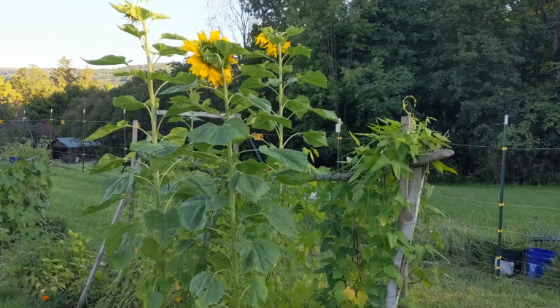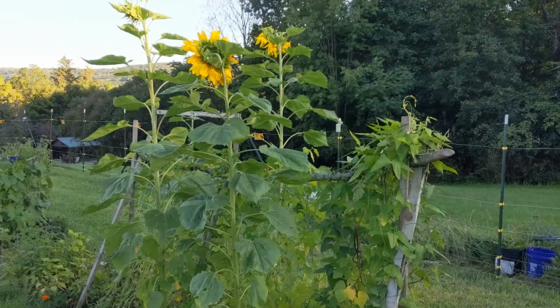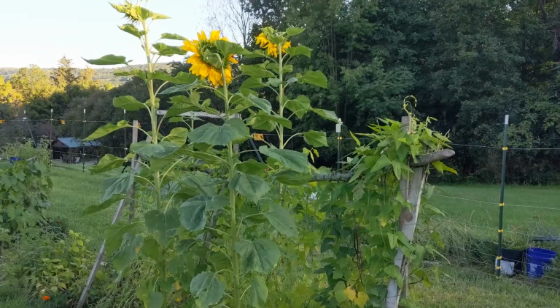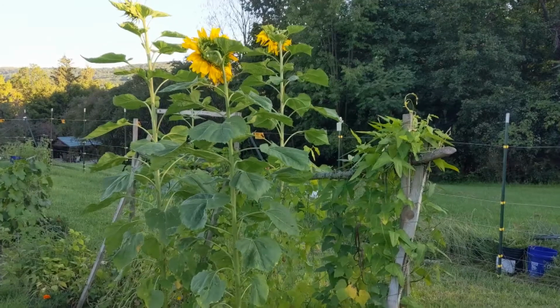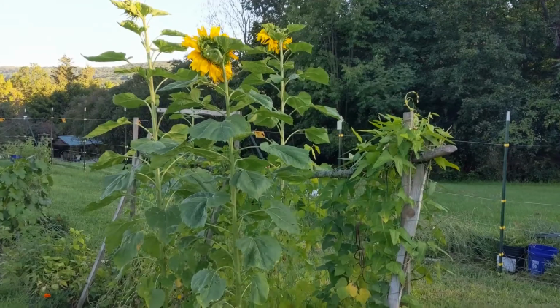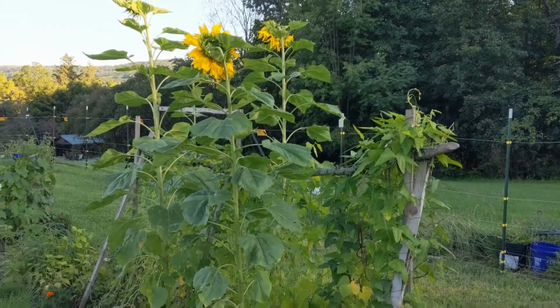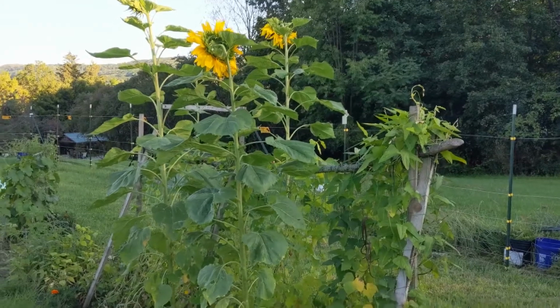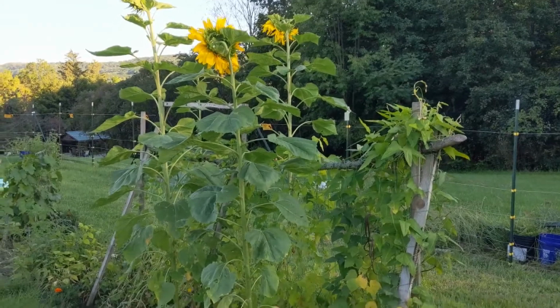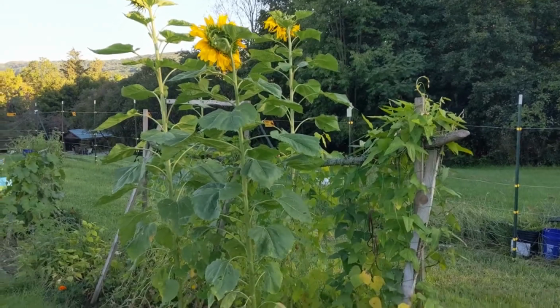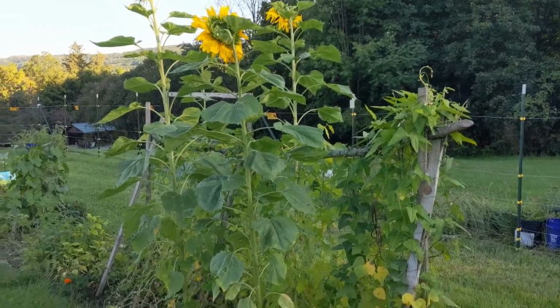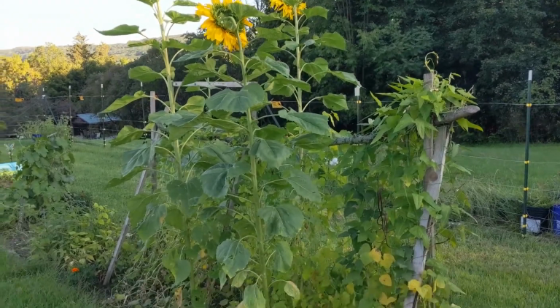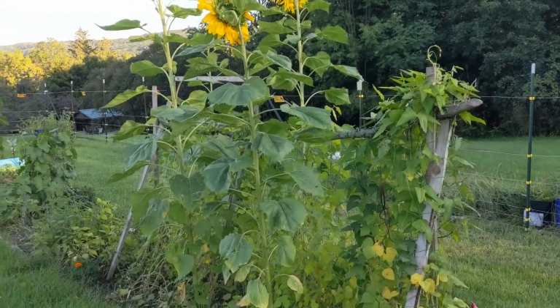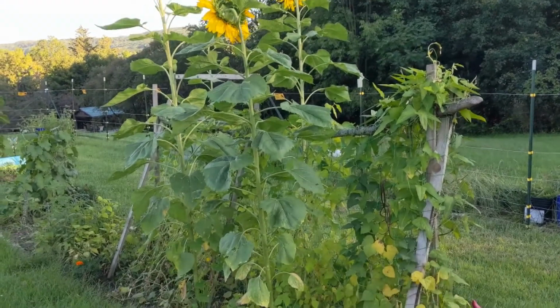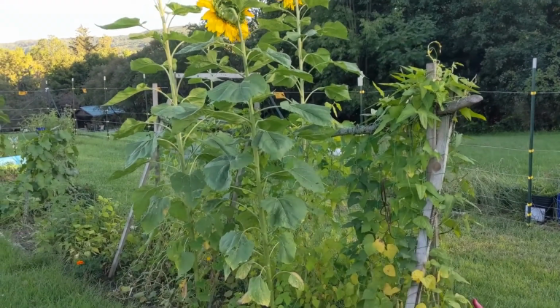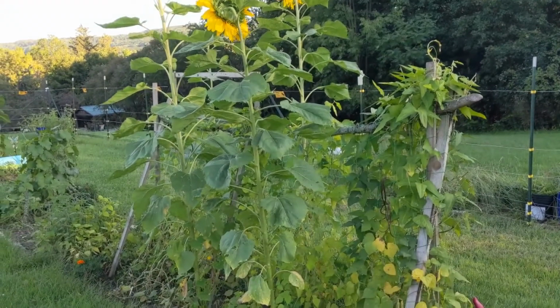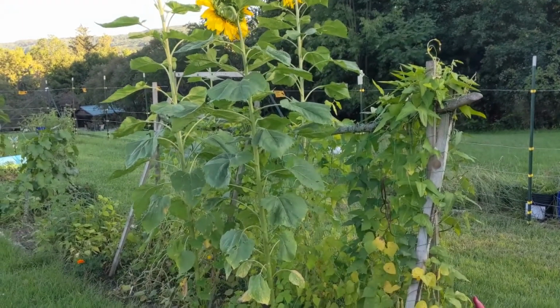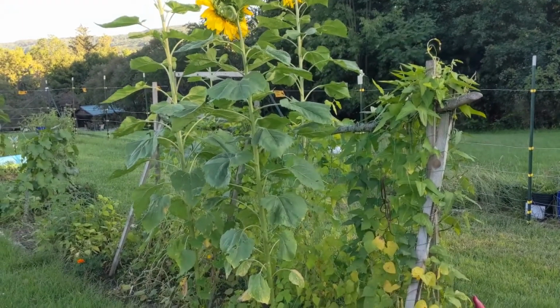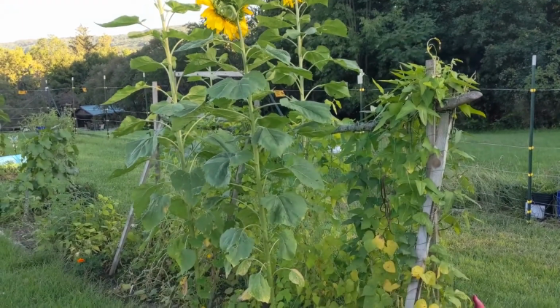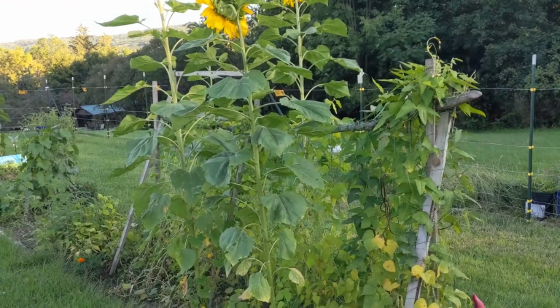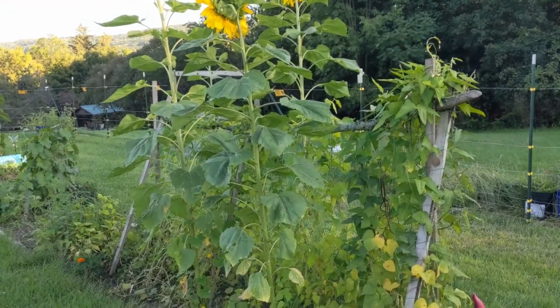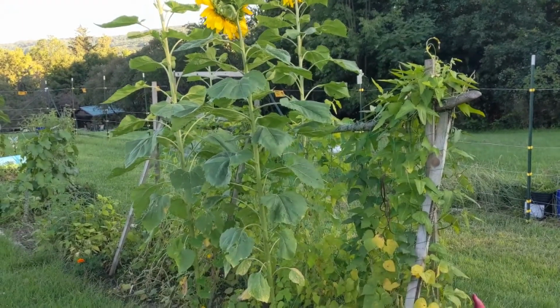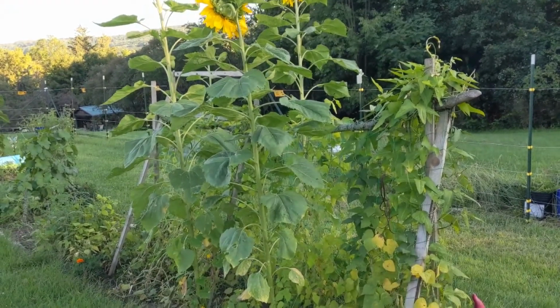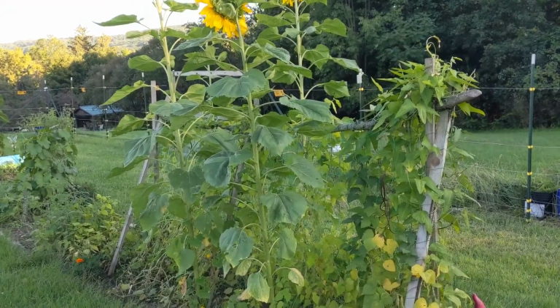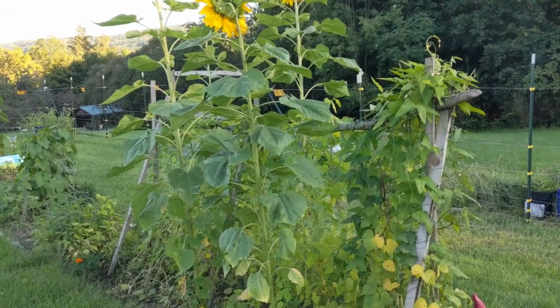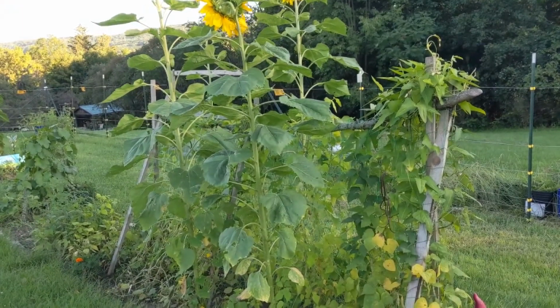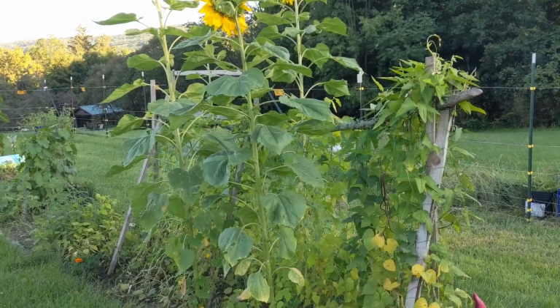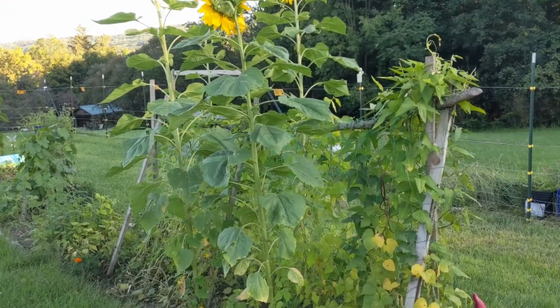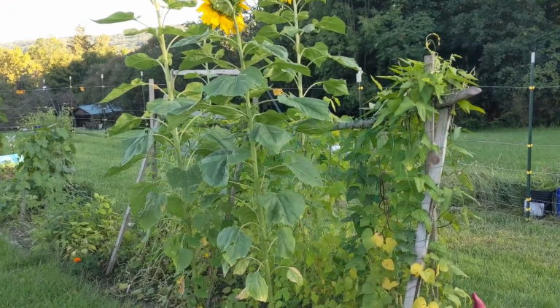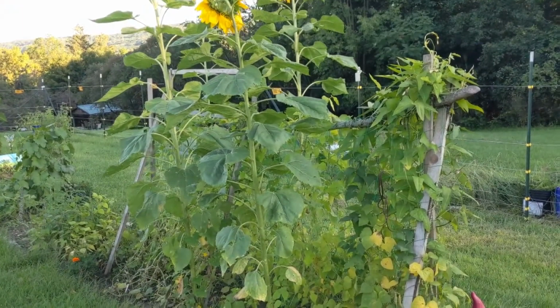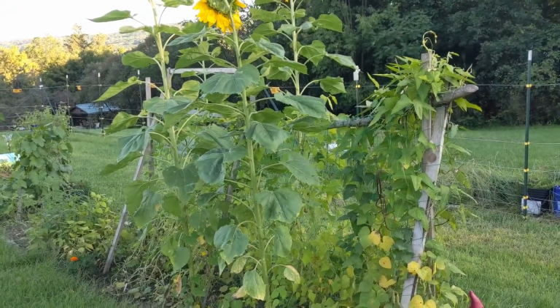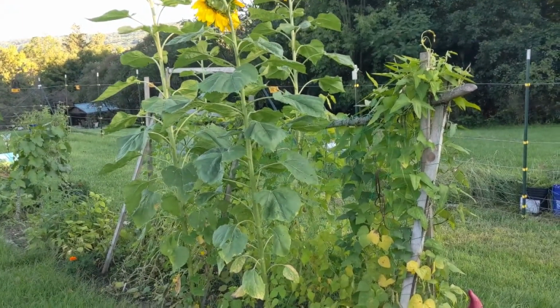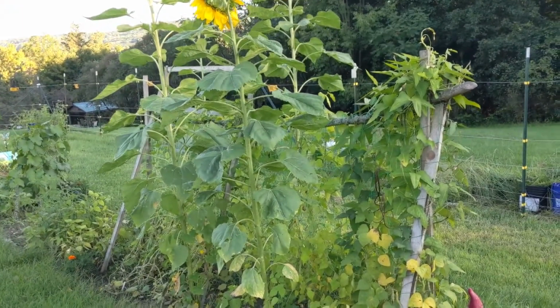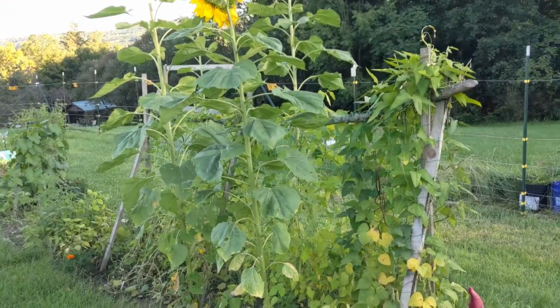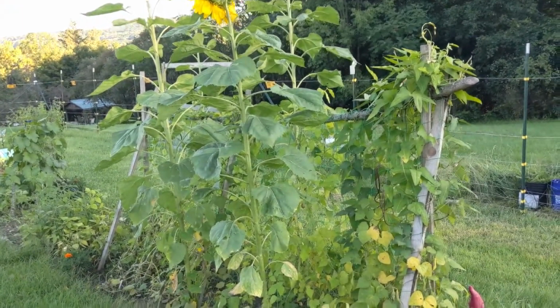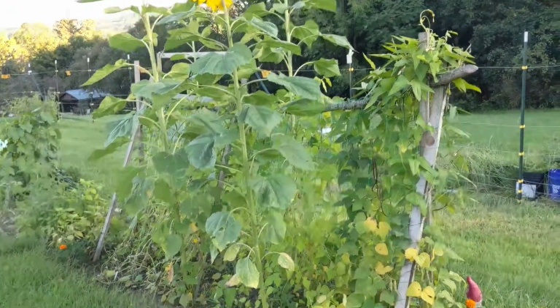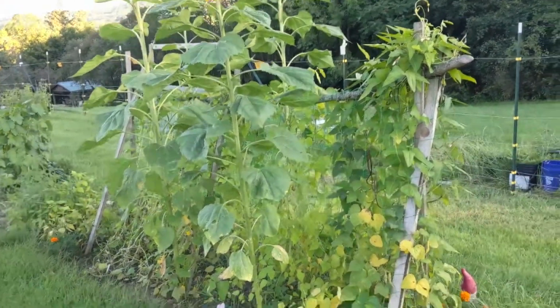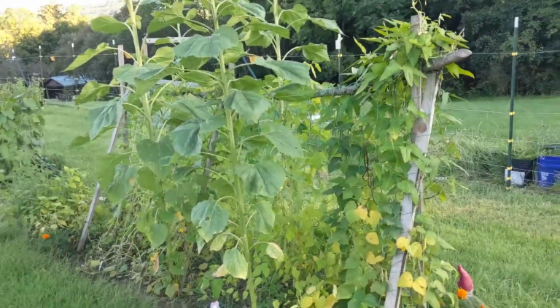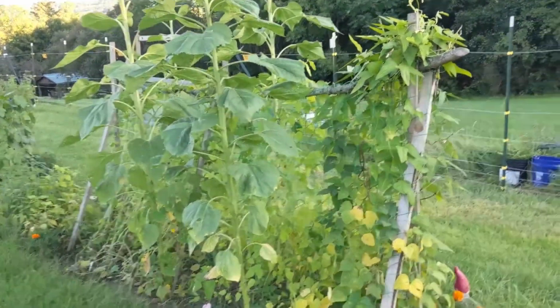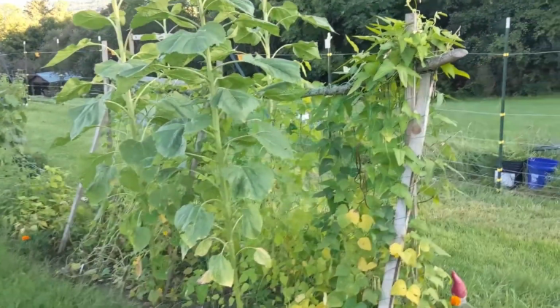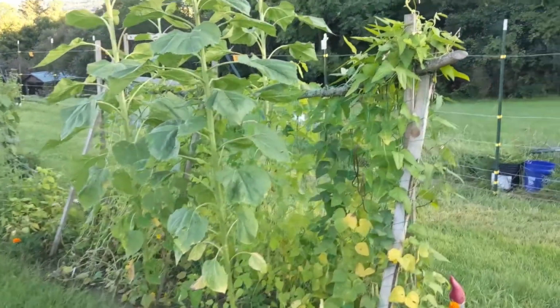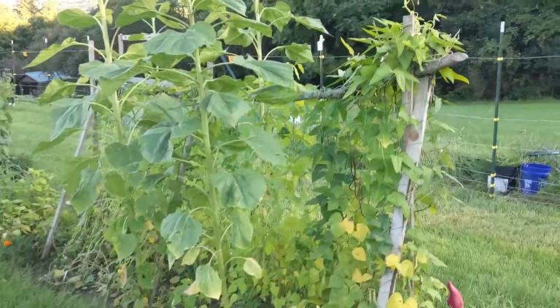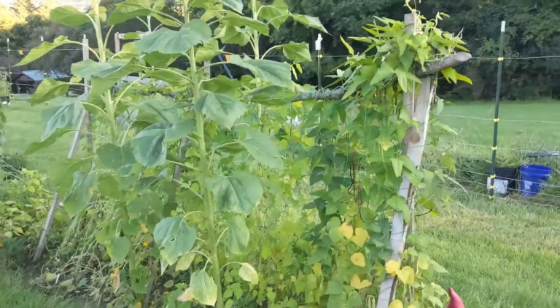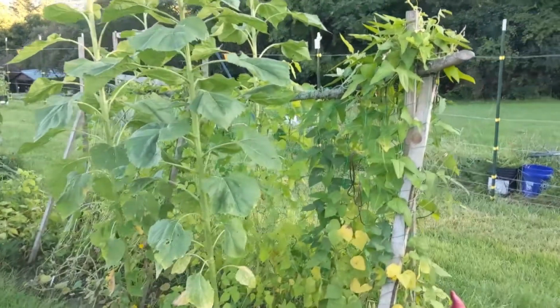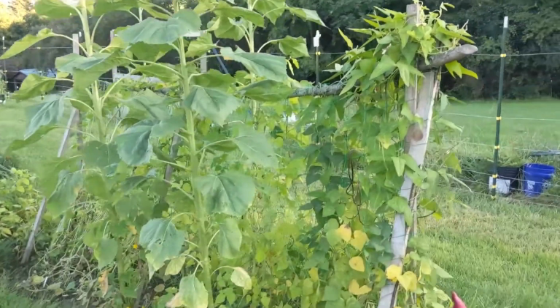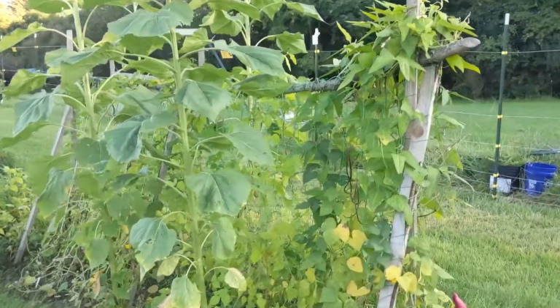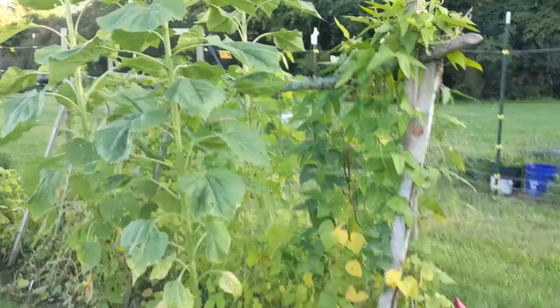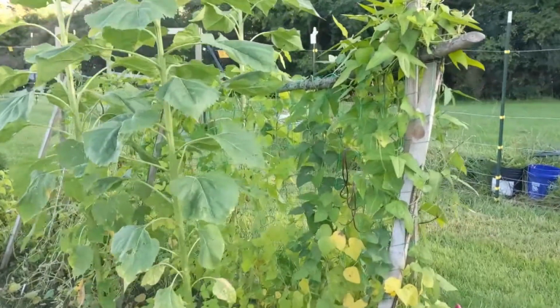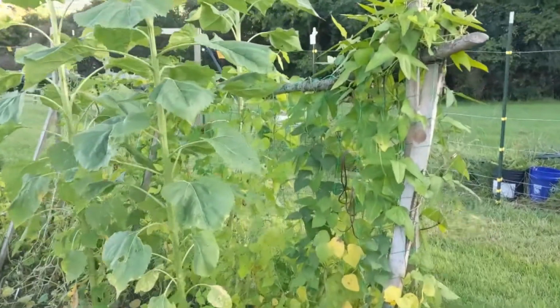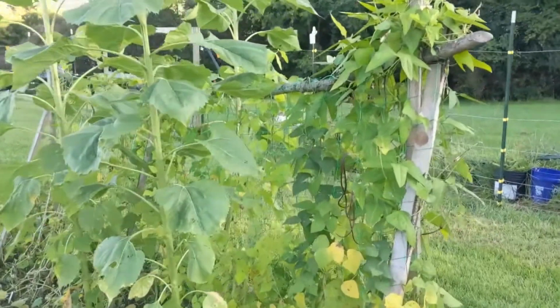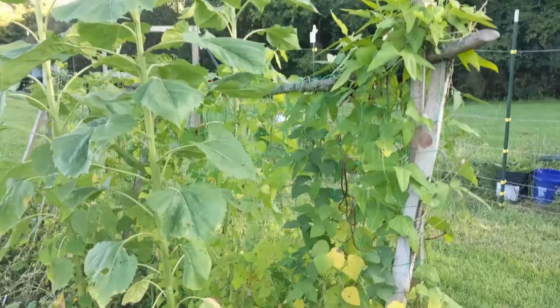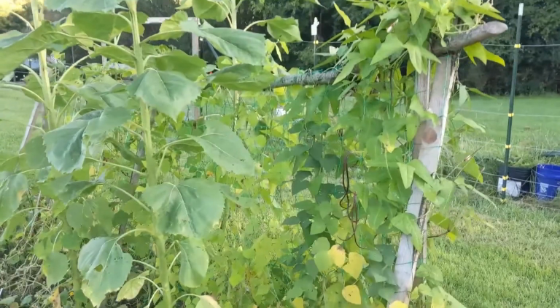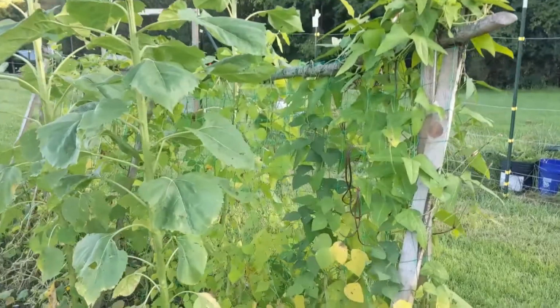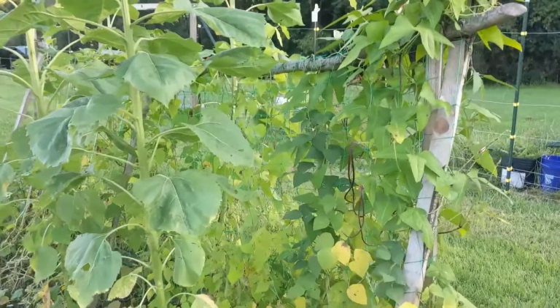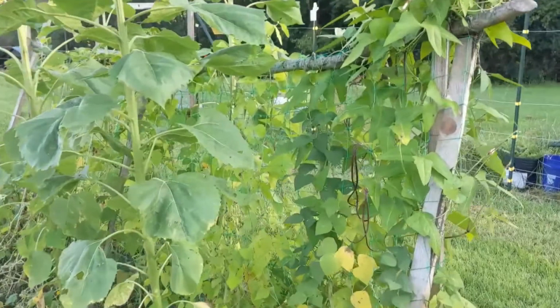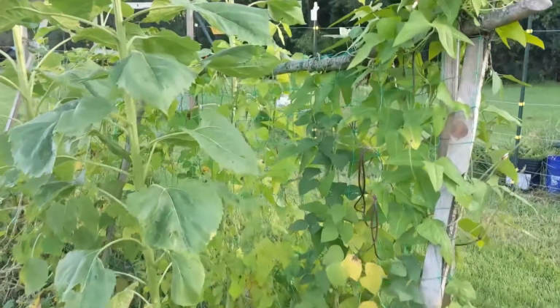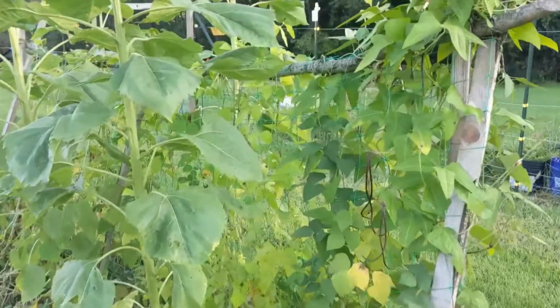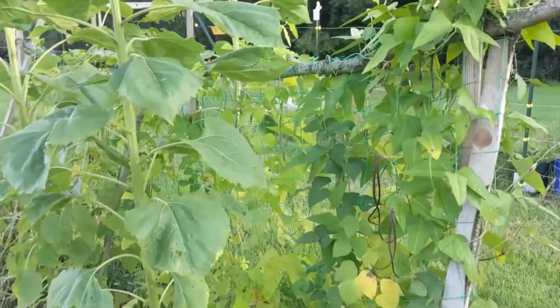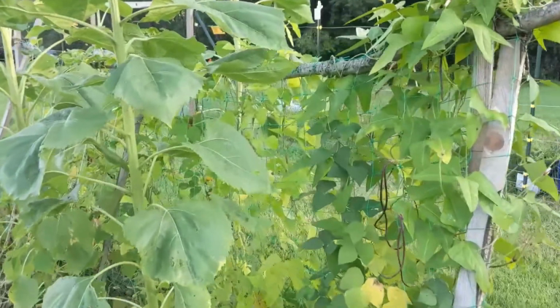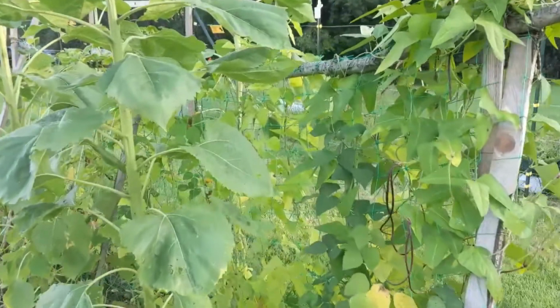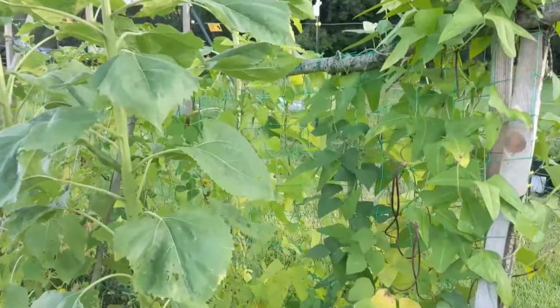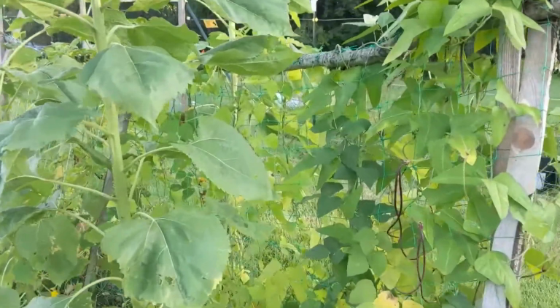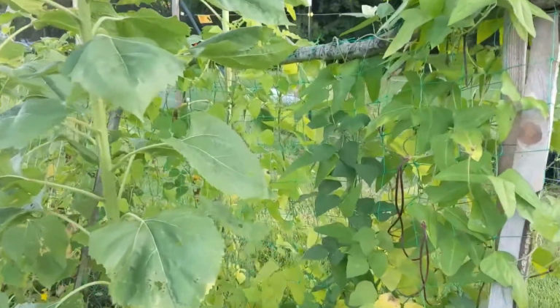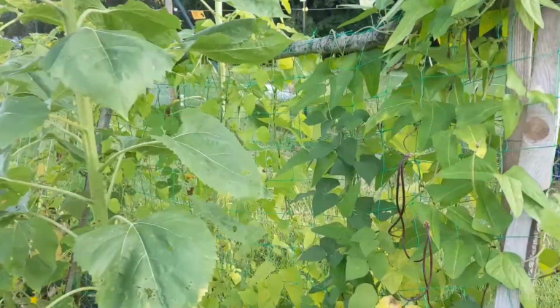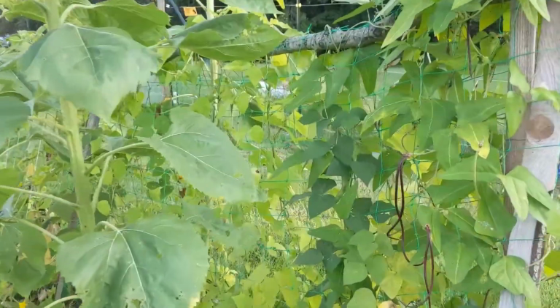Hello friends! I'm out picking some green beans and happen to check on the Chinese red noodle beans.